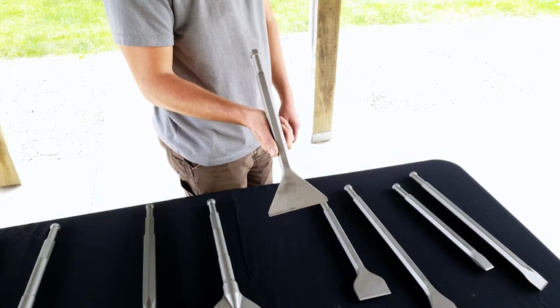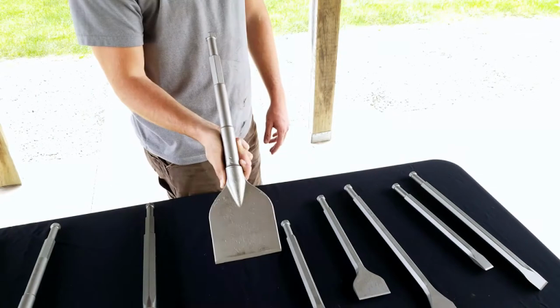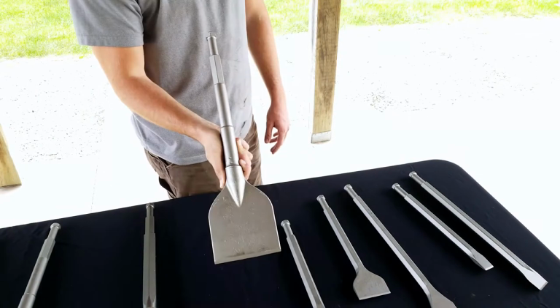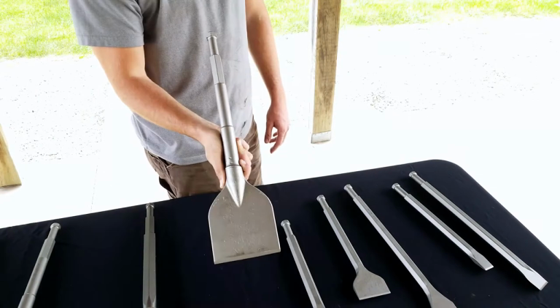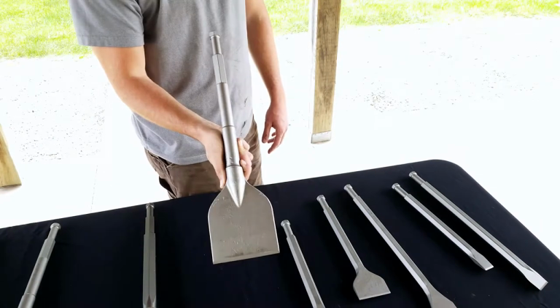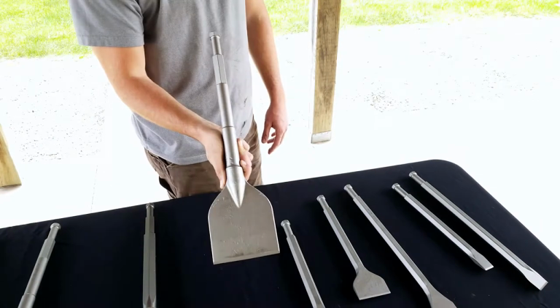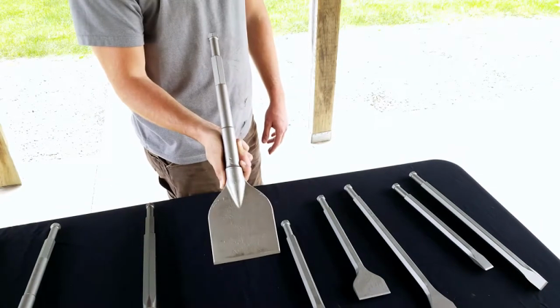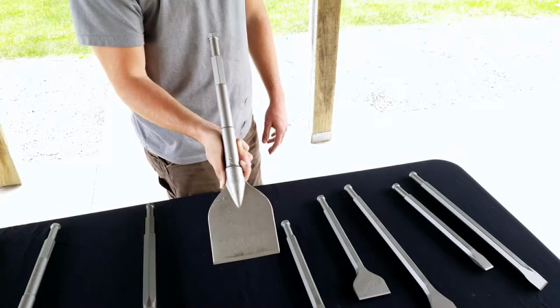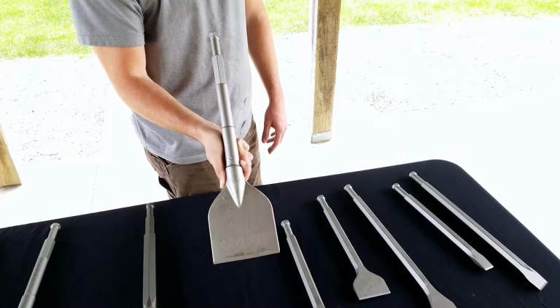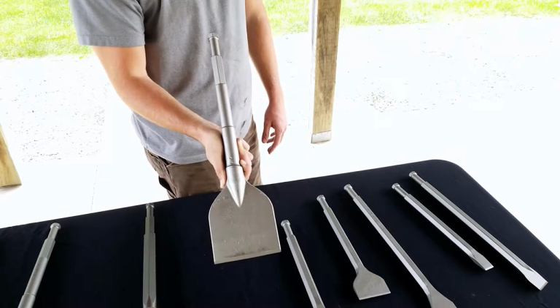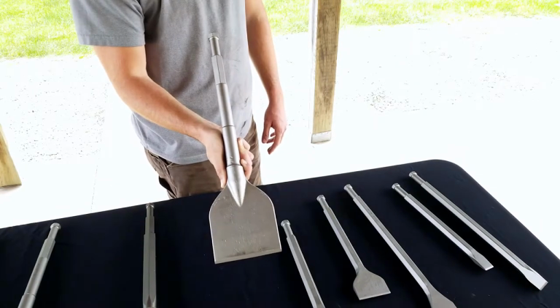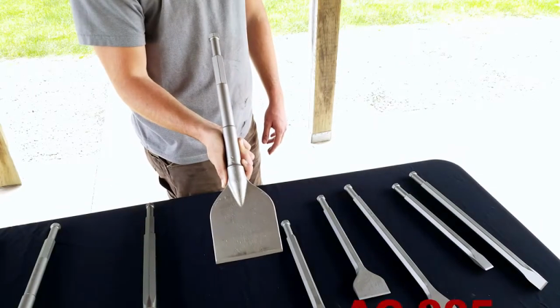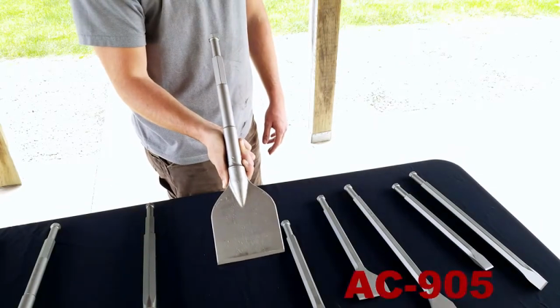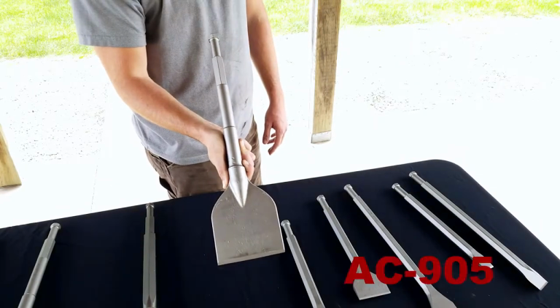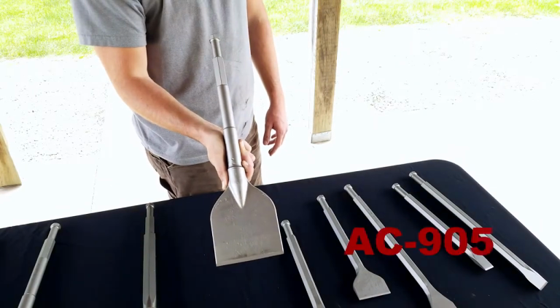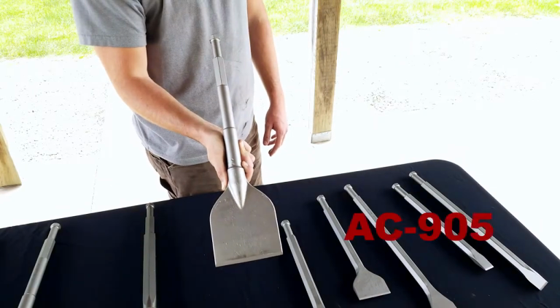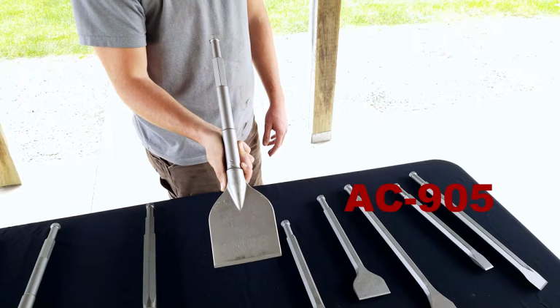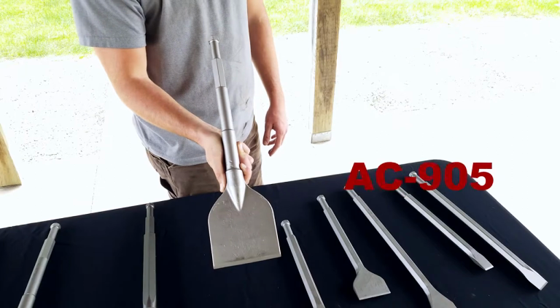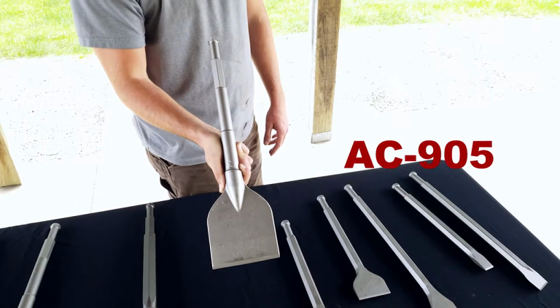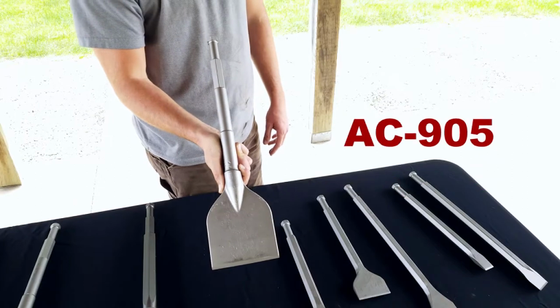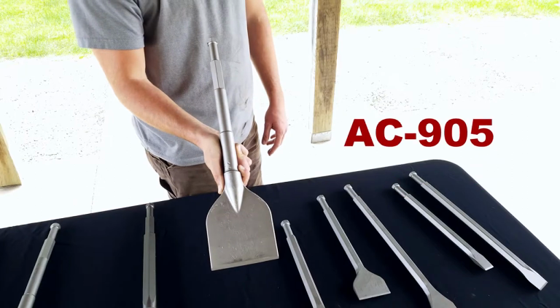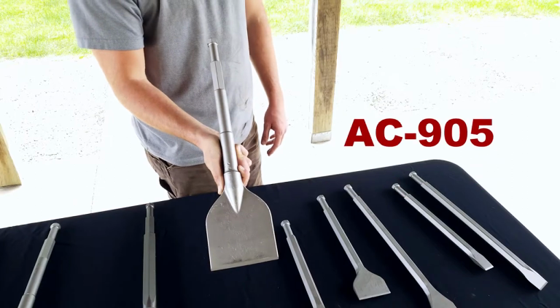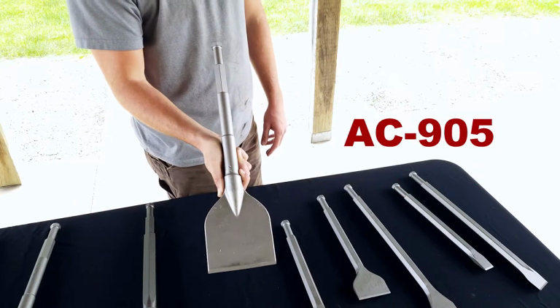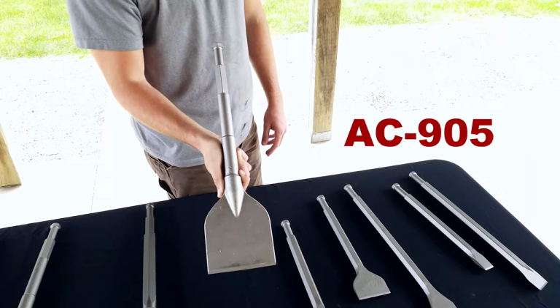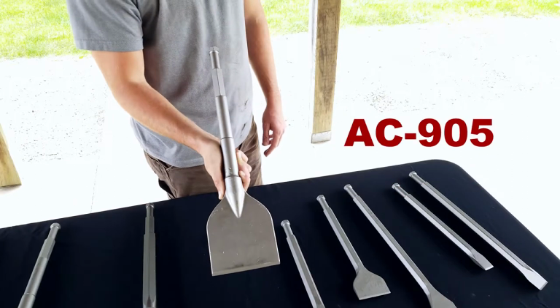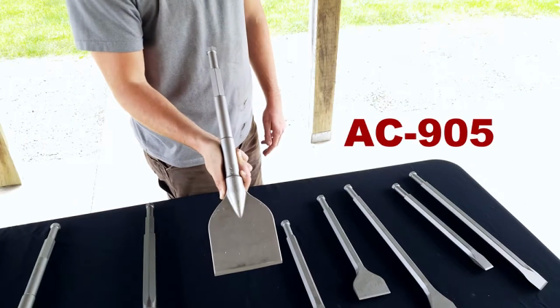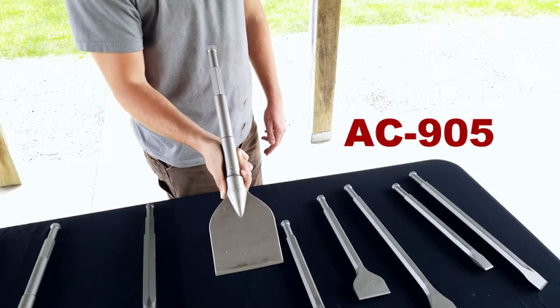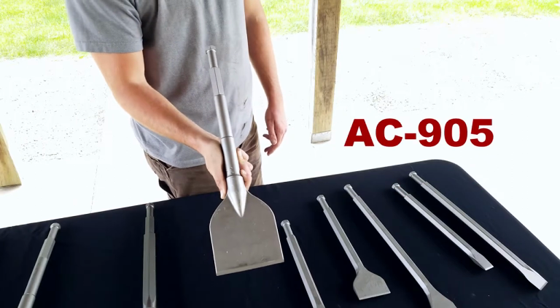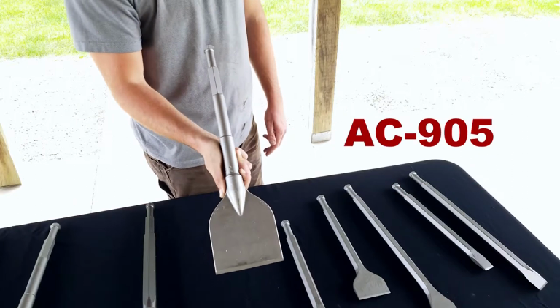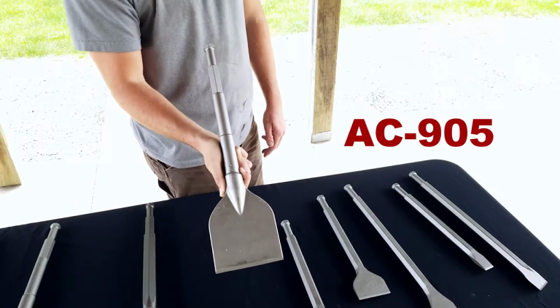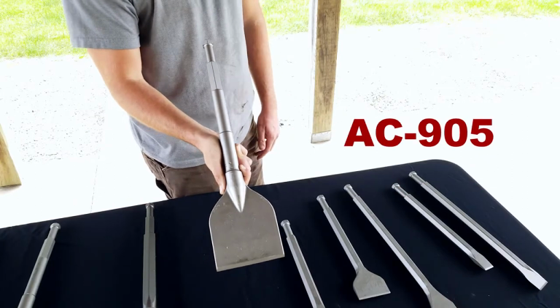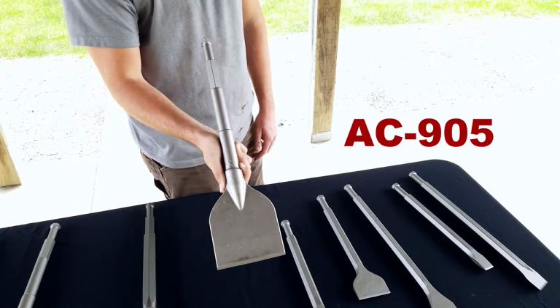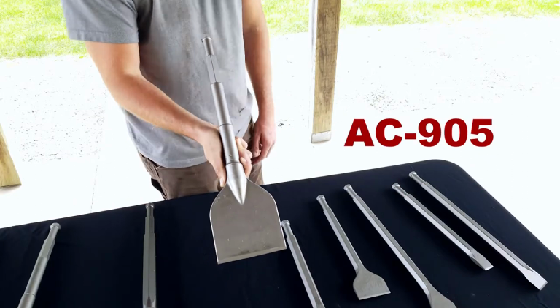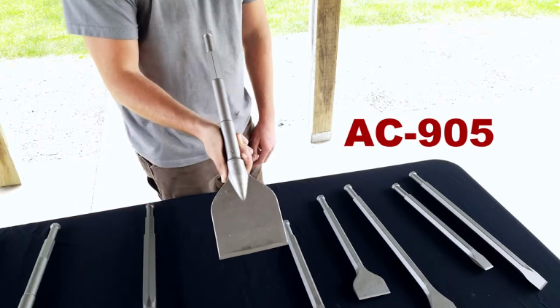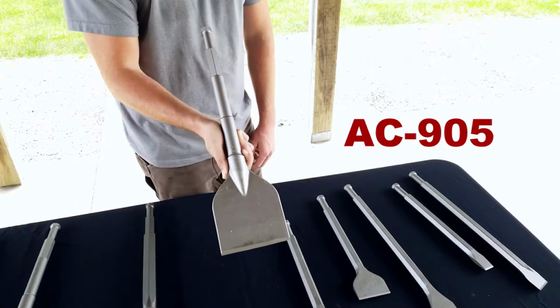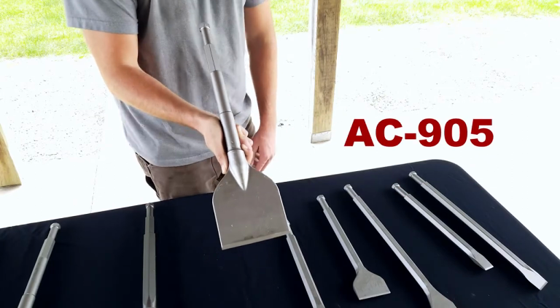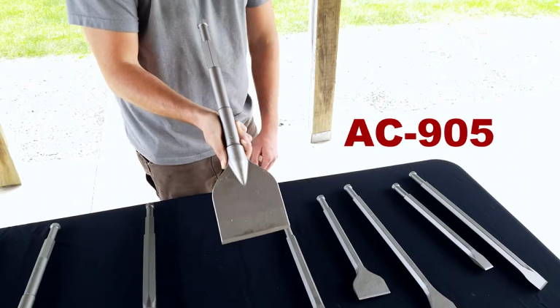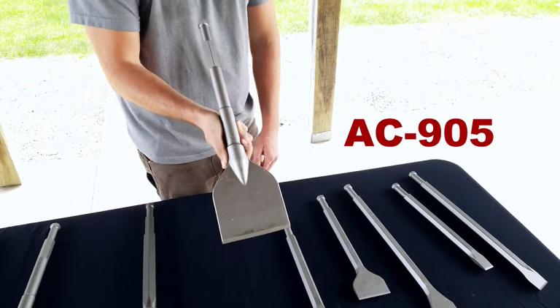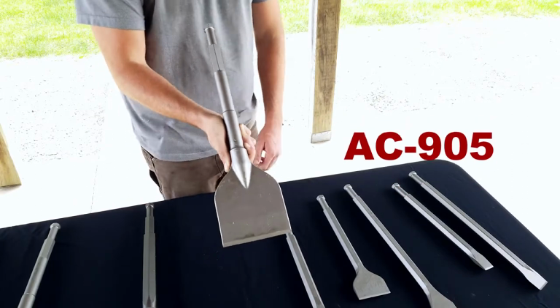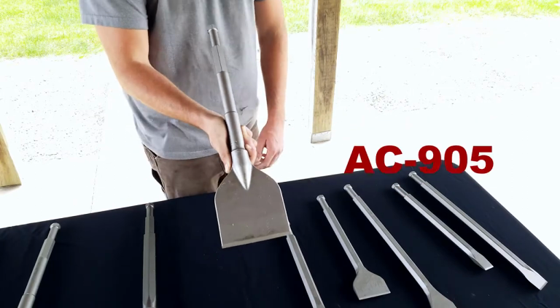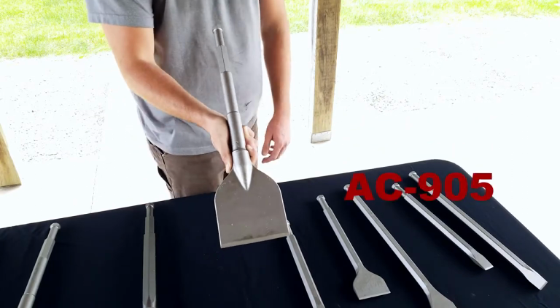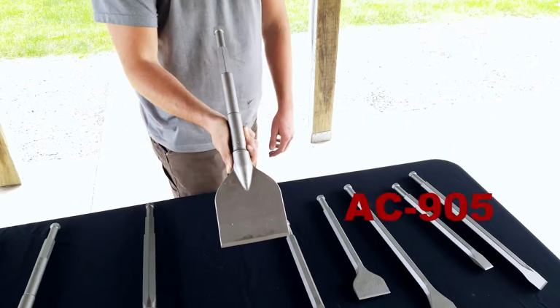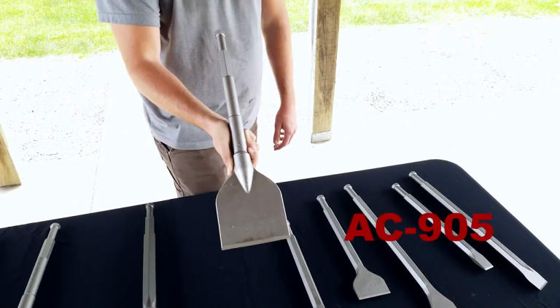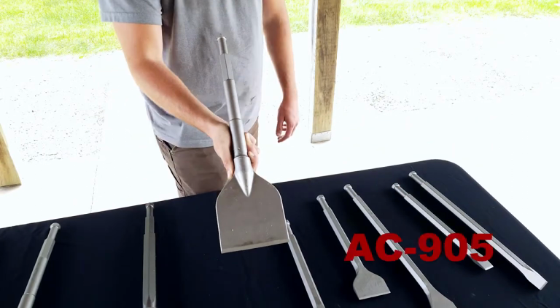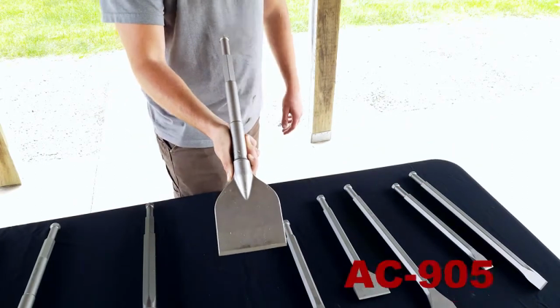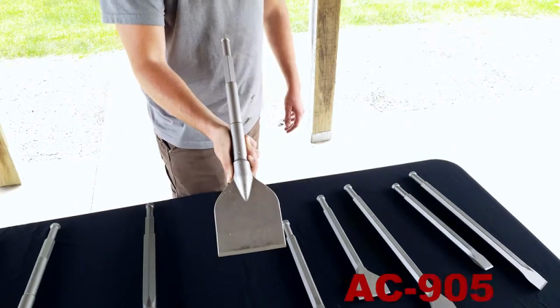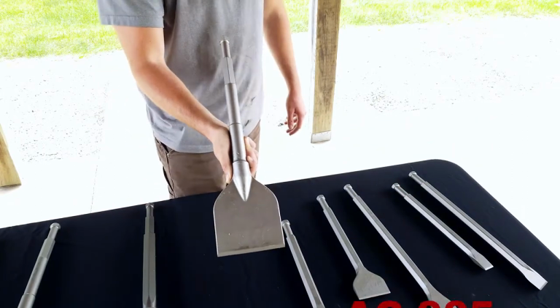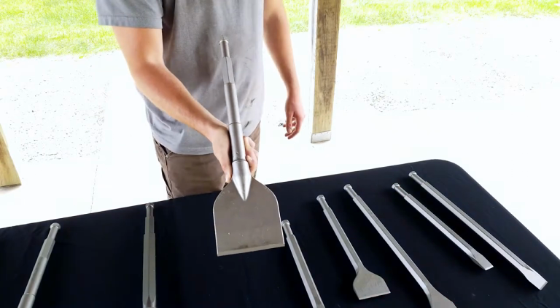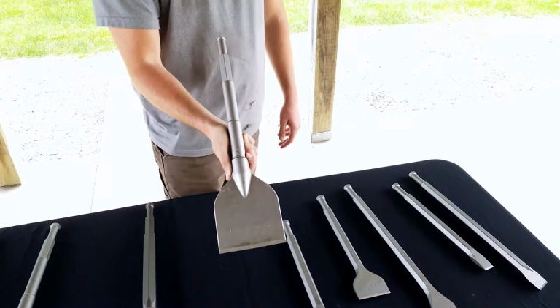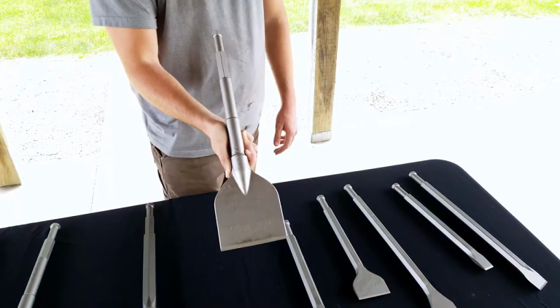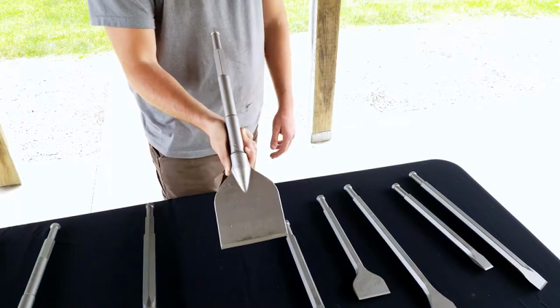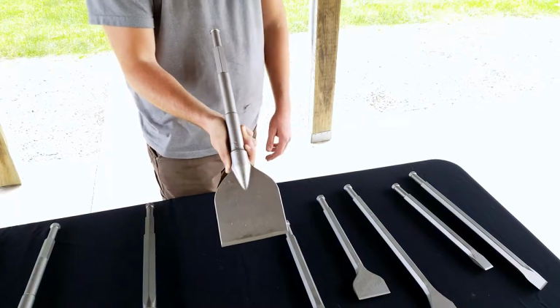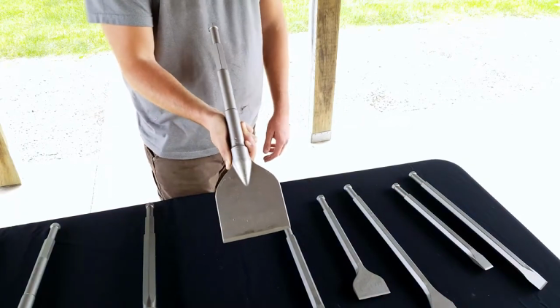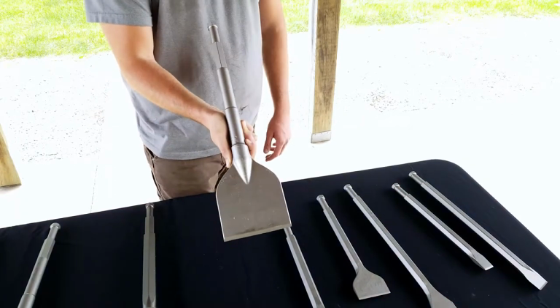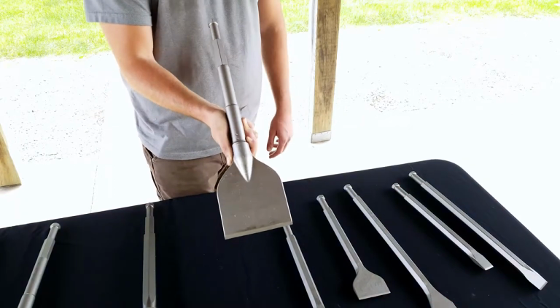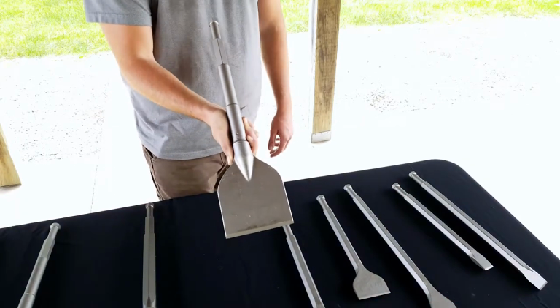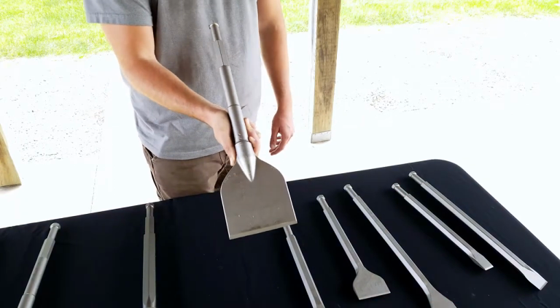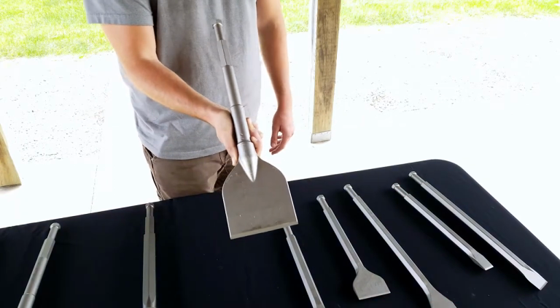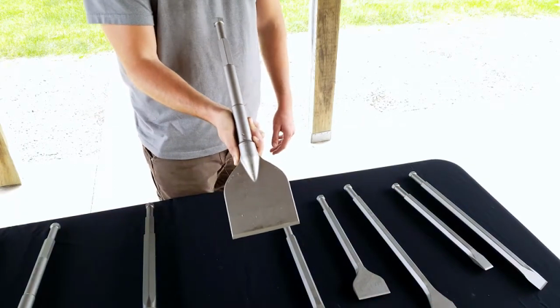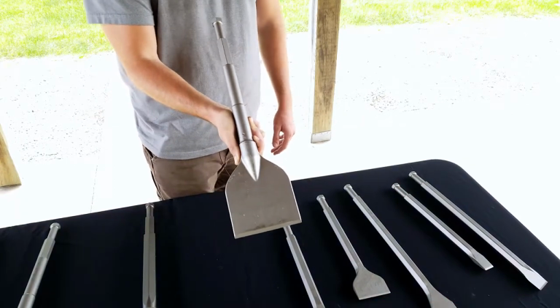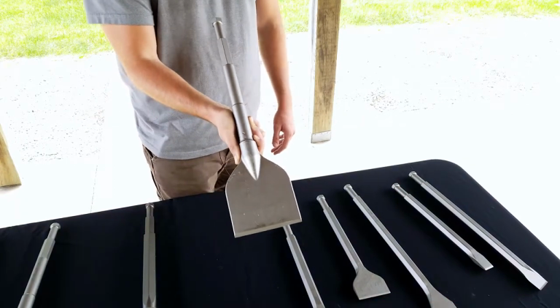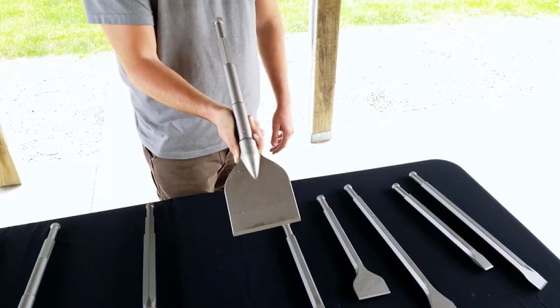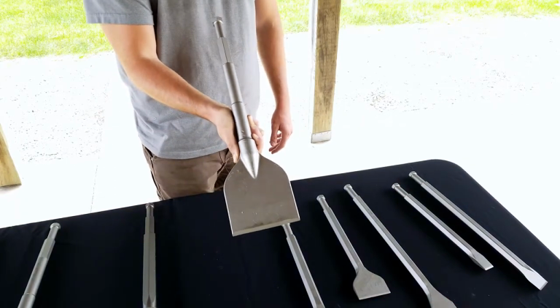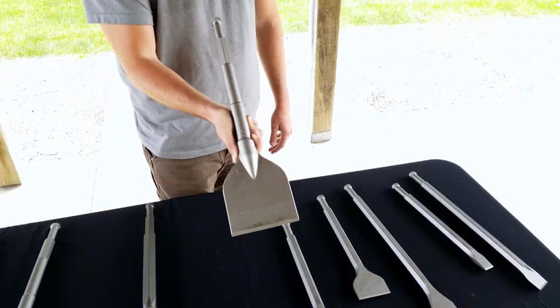This is our AC-905. It's our asphalt cutter. It's a little less than 19 inches and it has about a 5-inch wide blade.